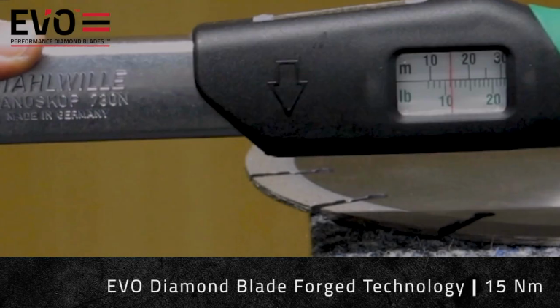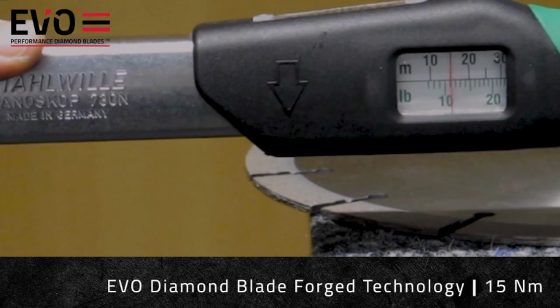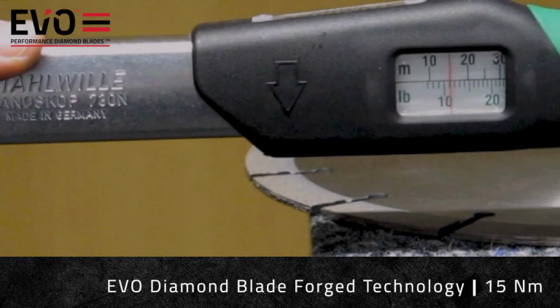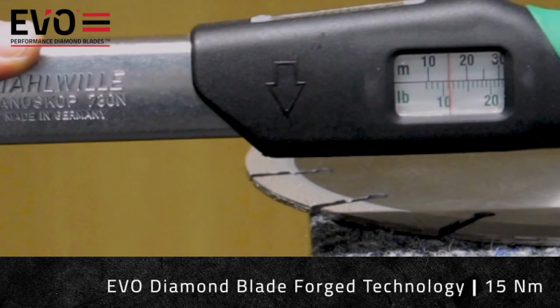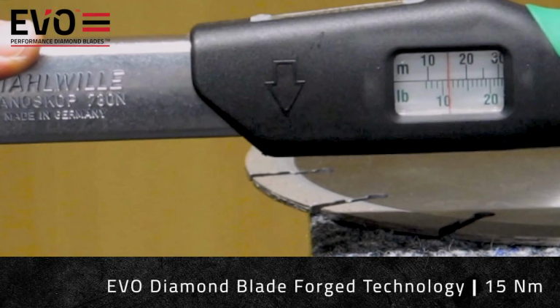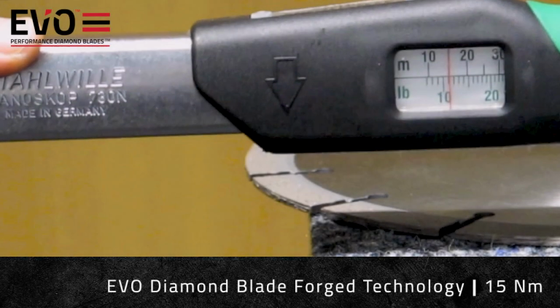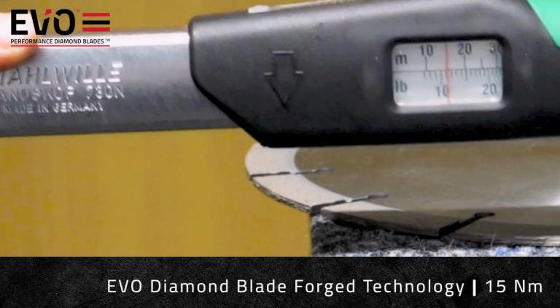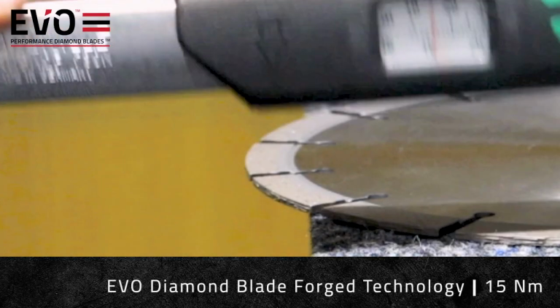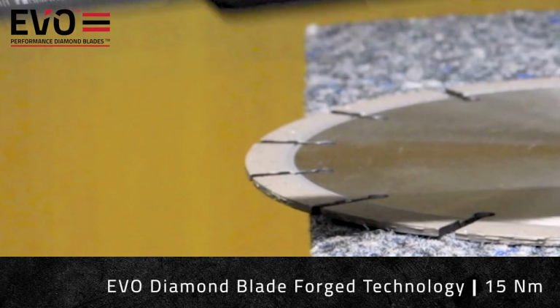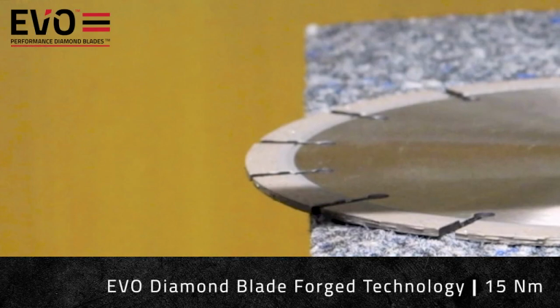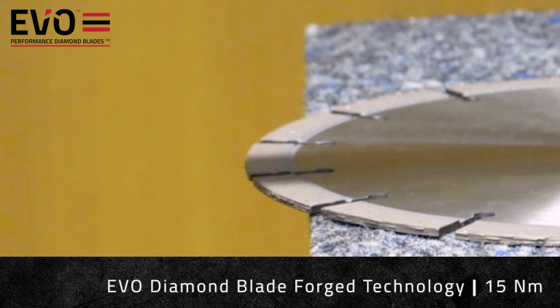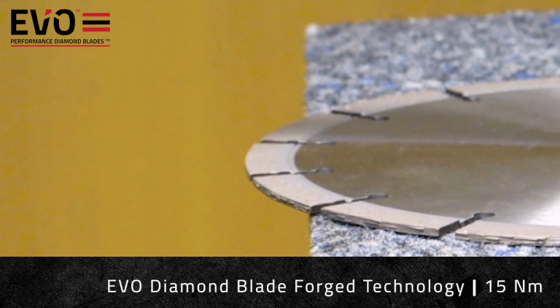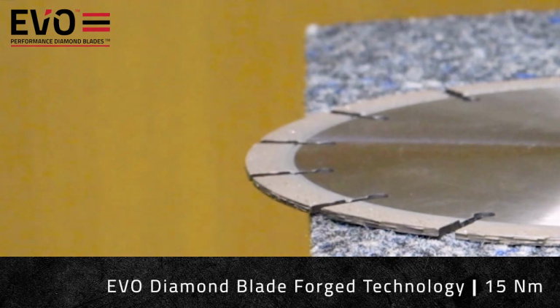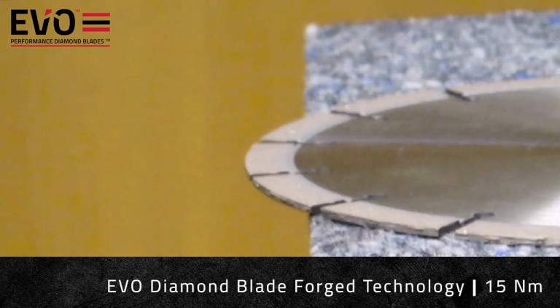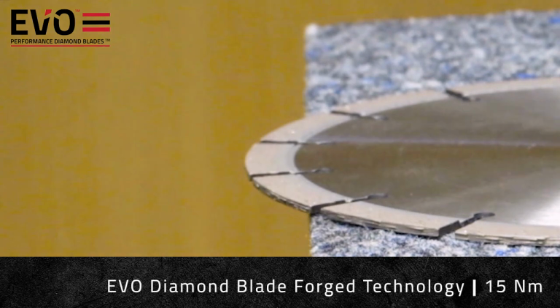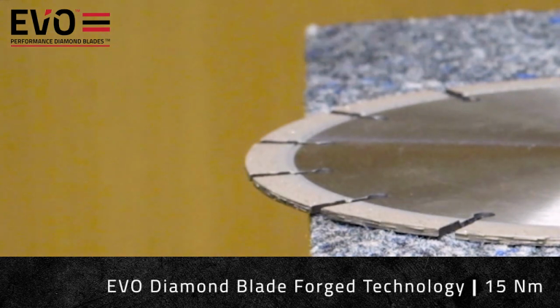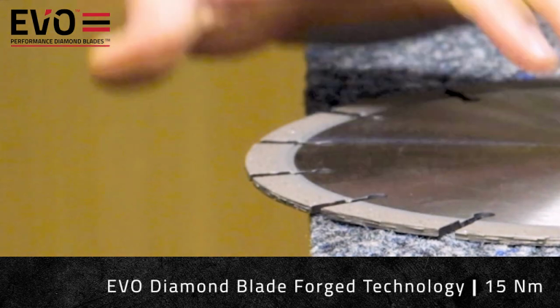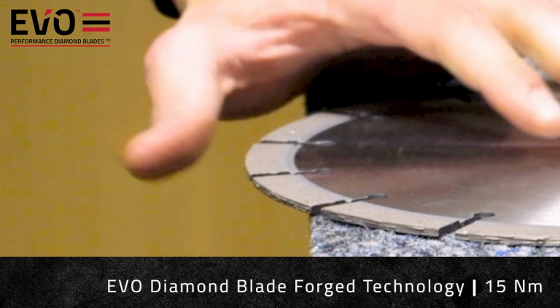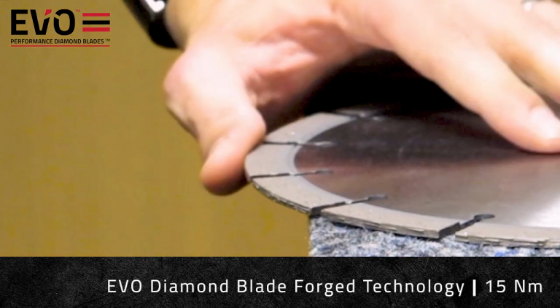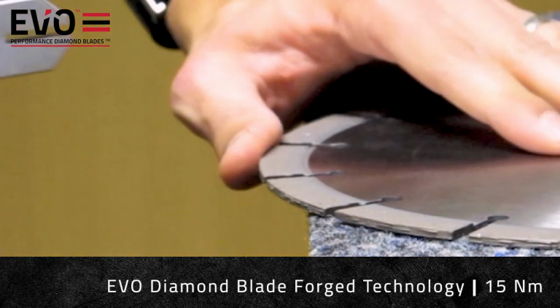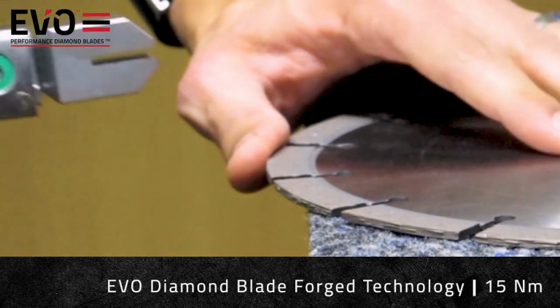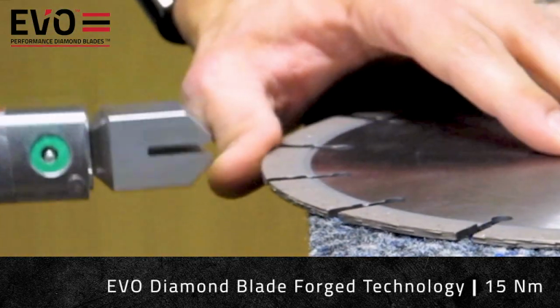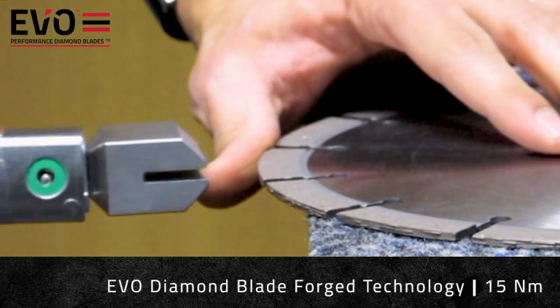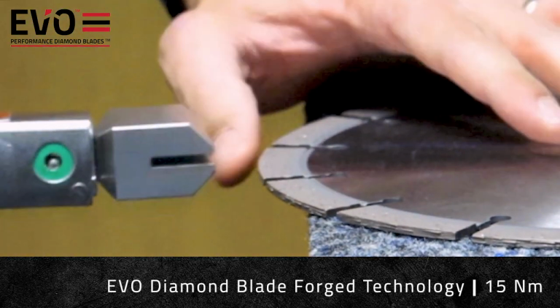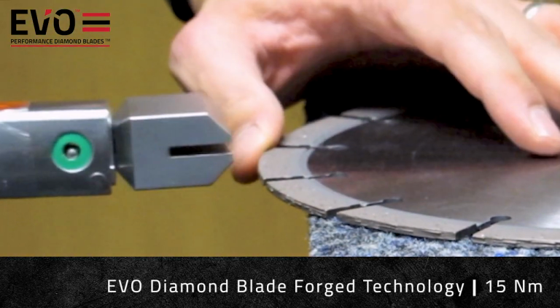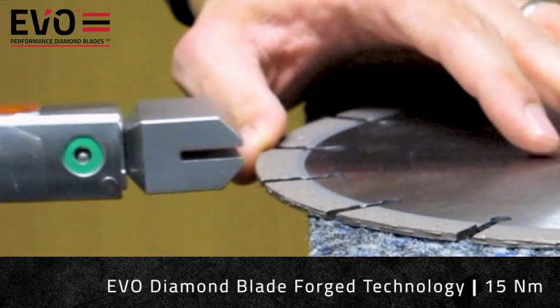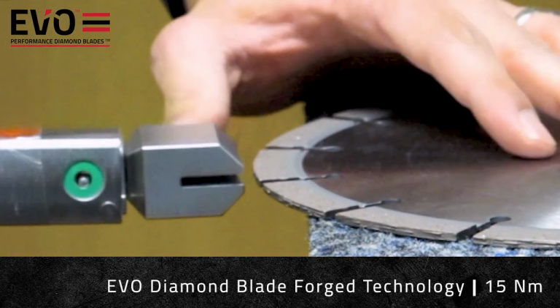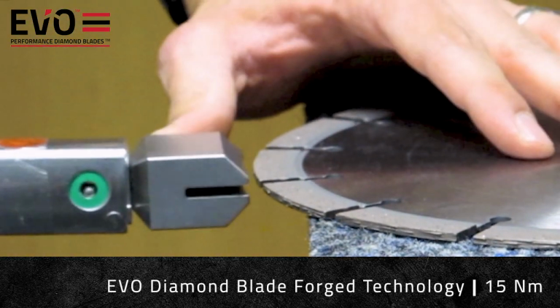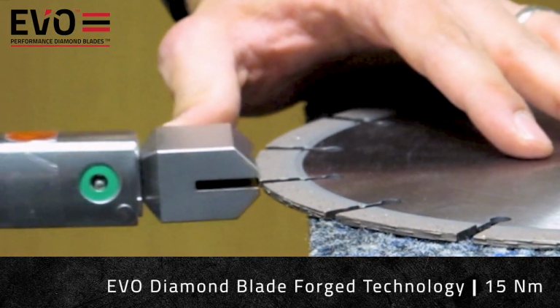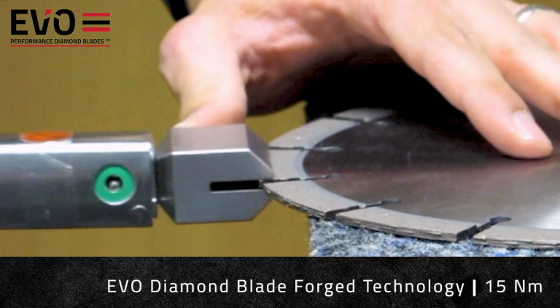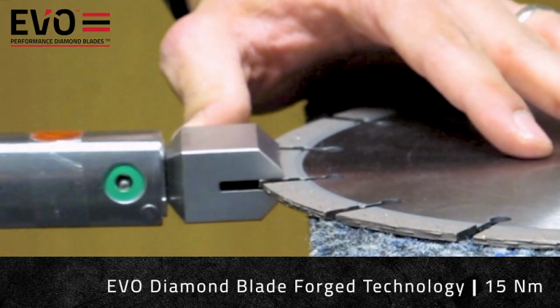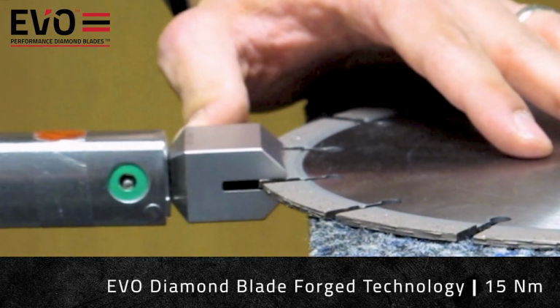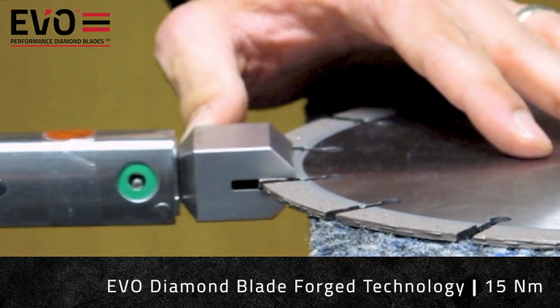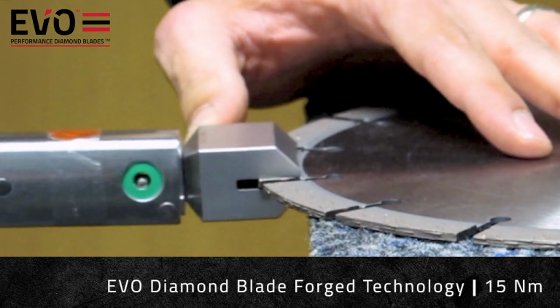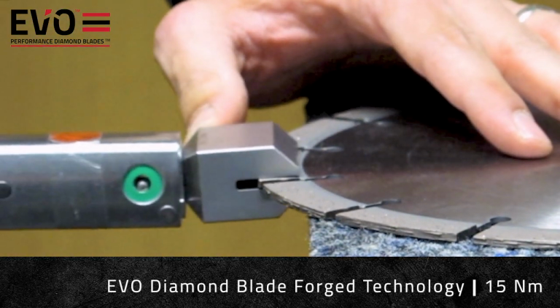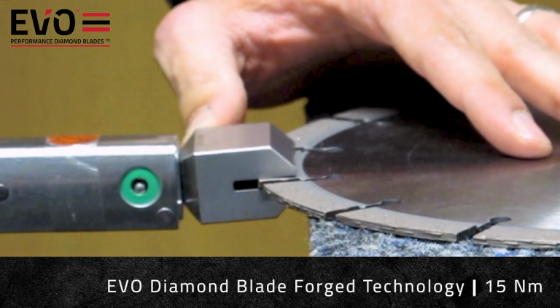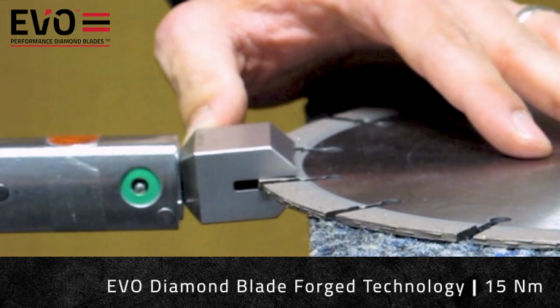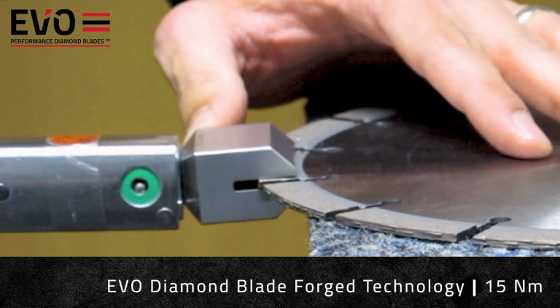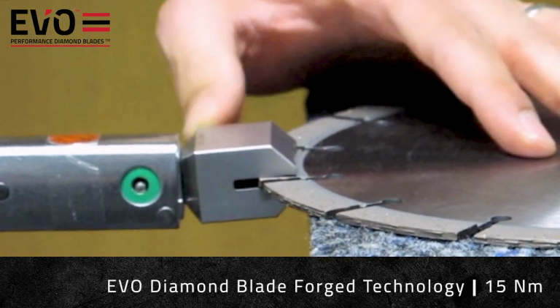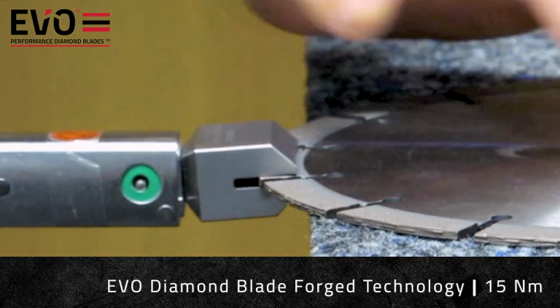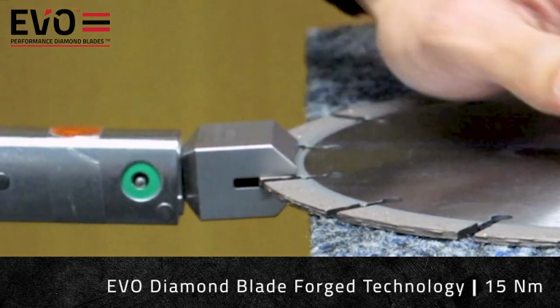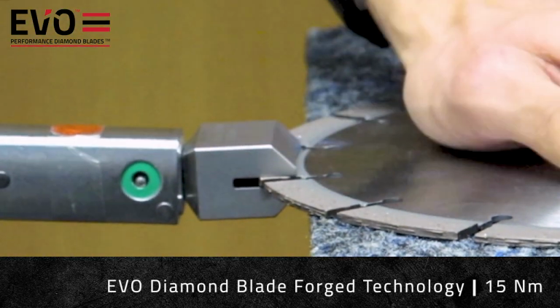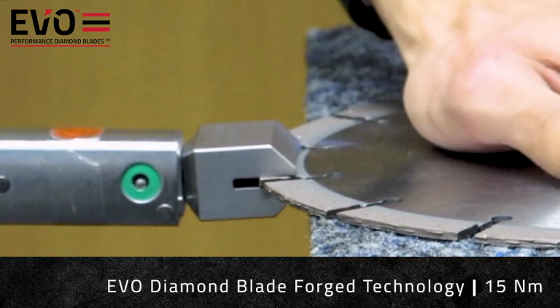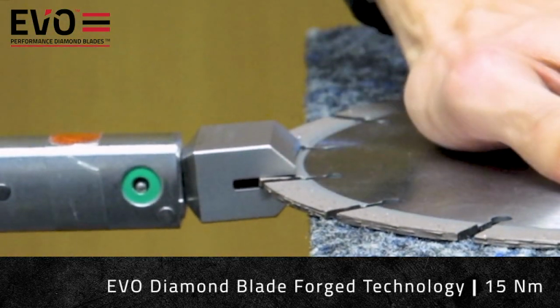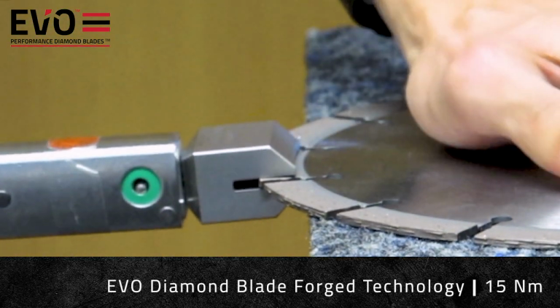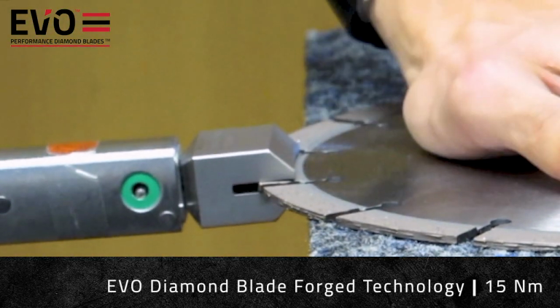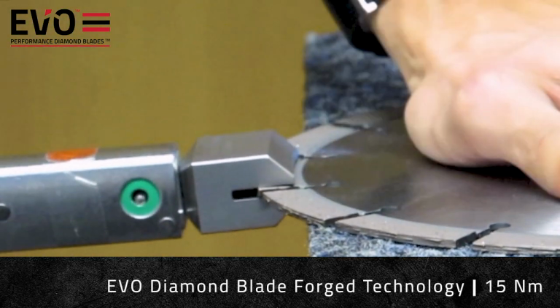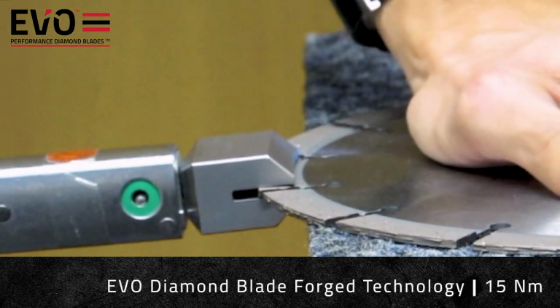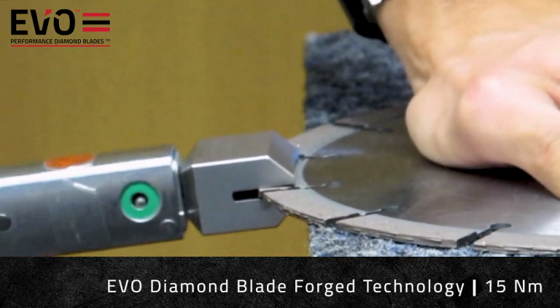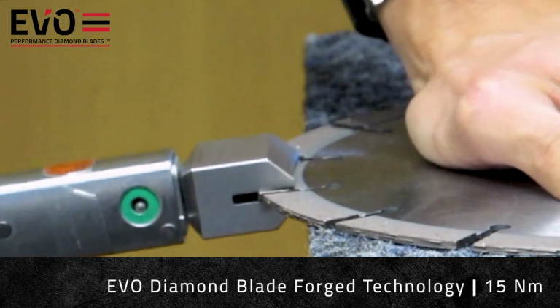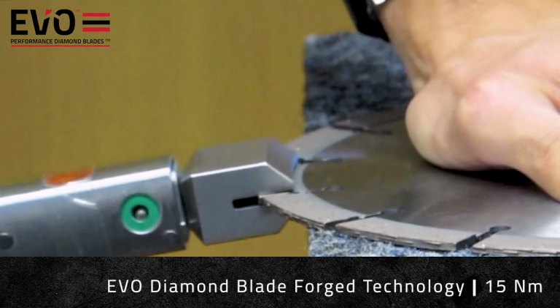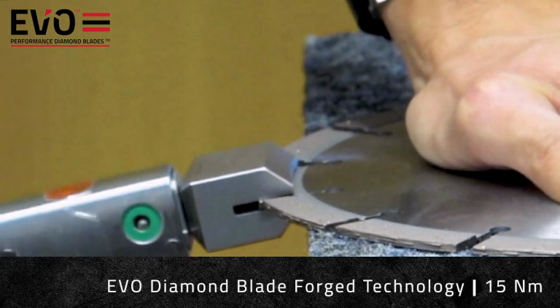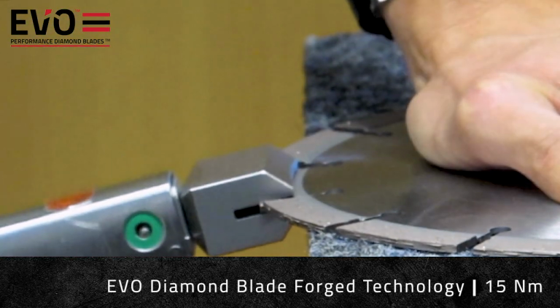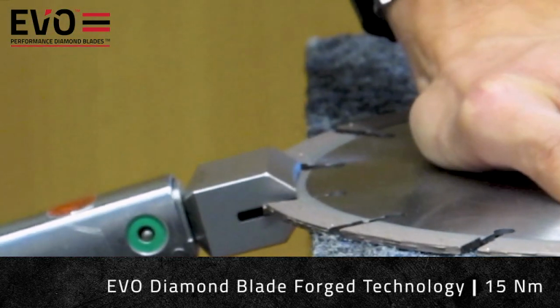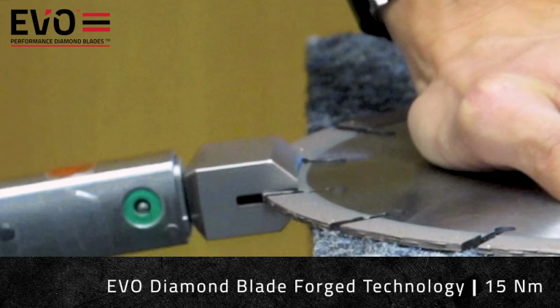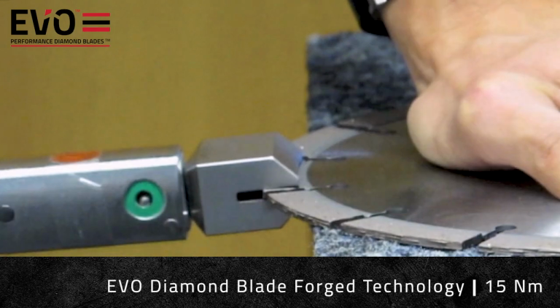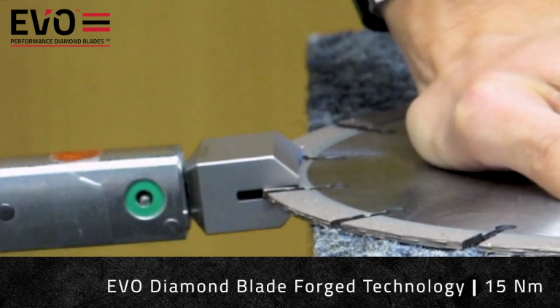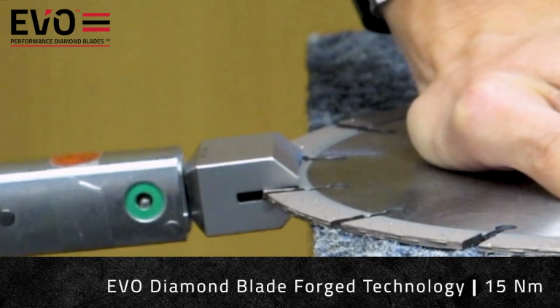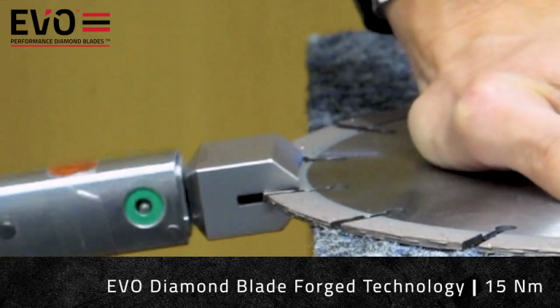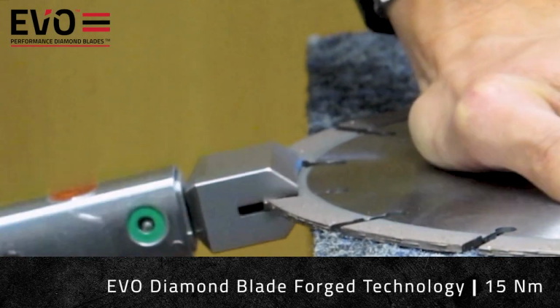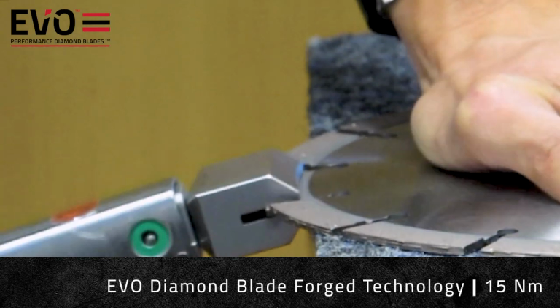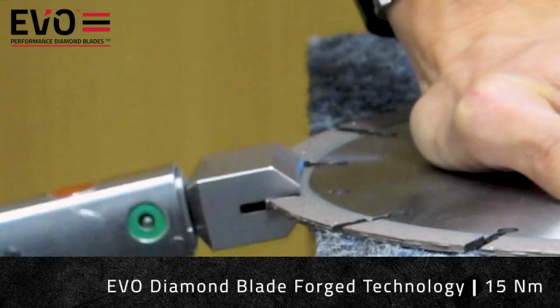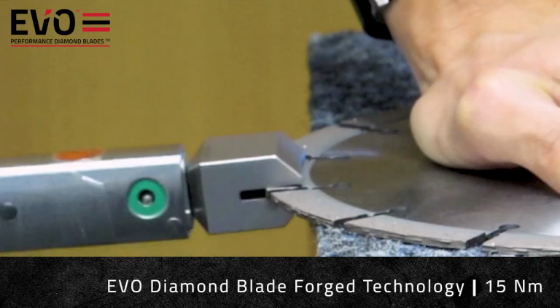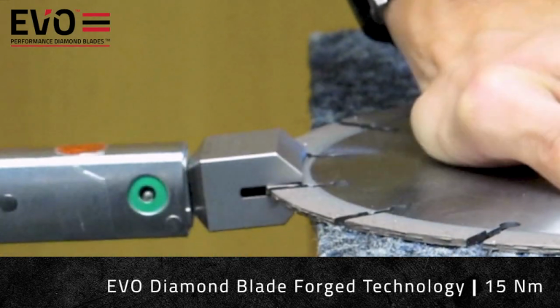Here the user has set the torque to 15 Nm, and the segment shows no signs of weakness.